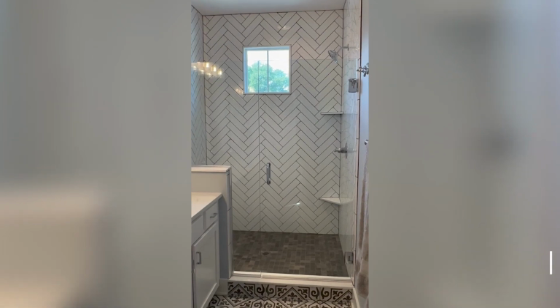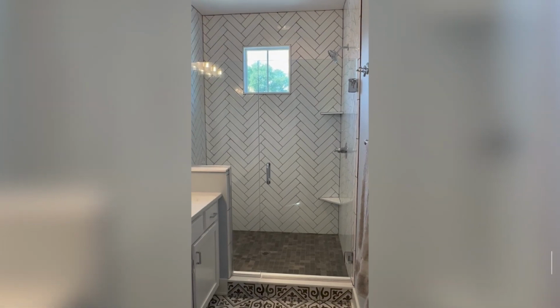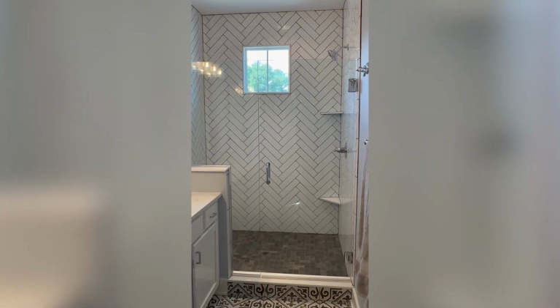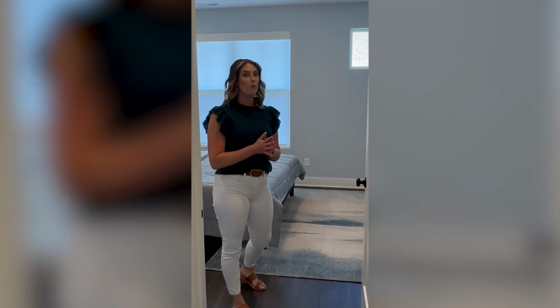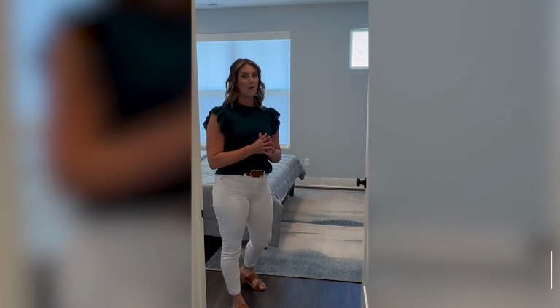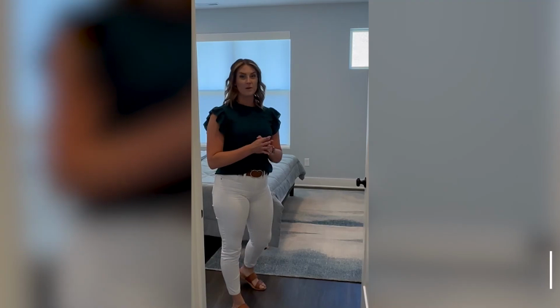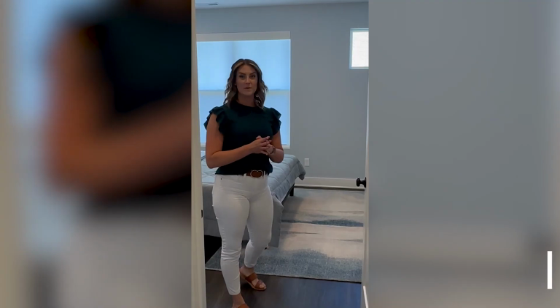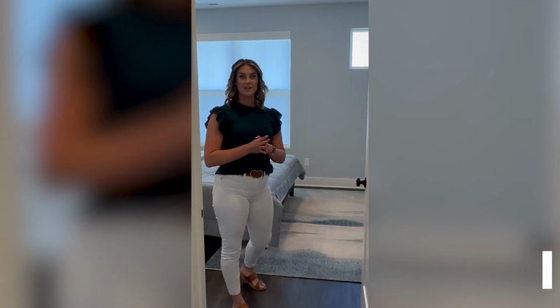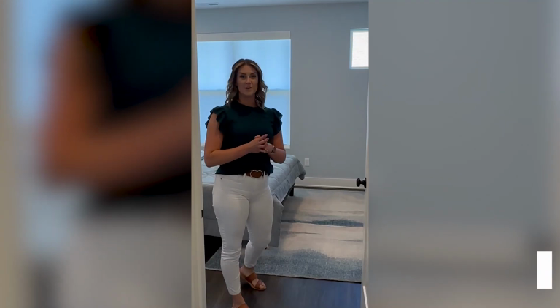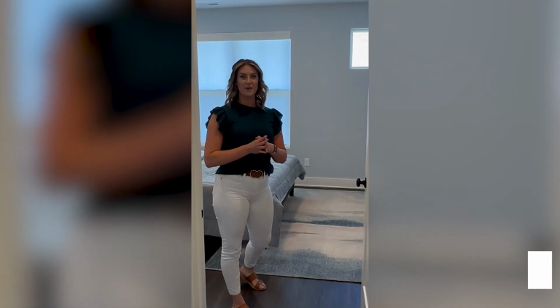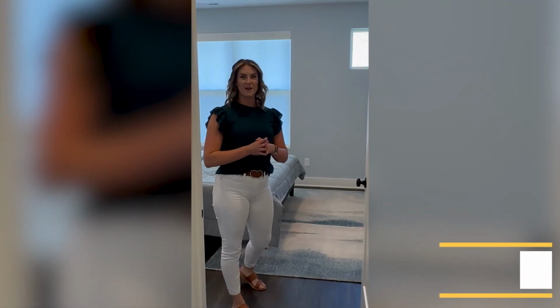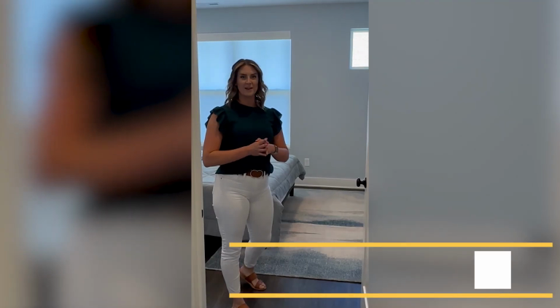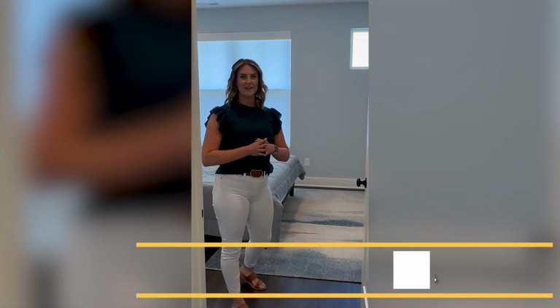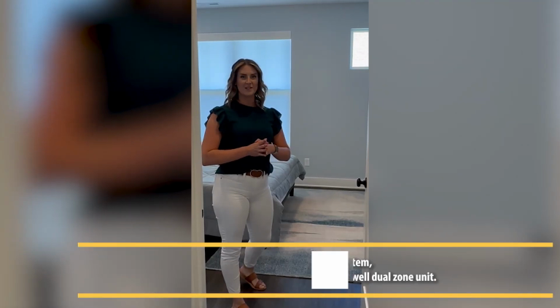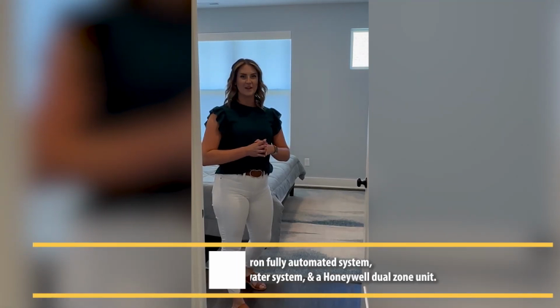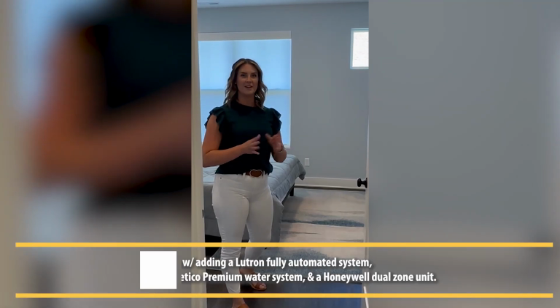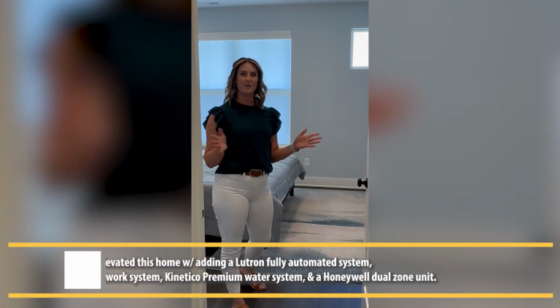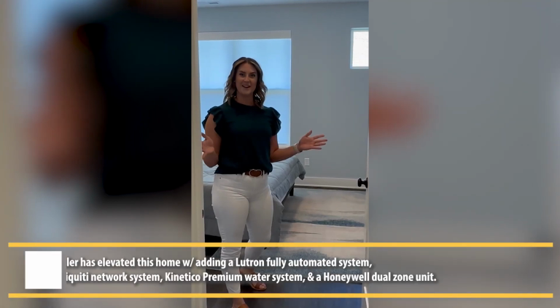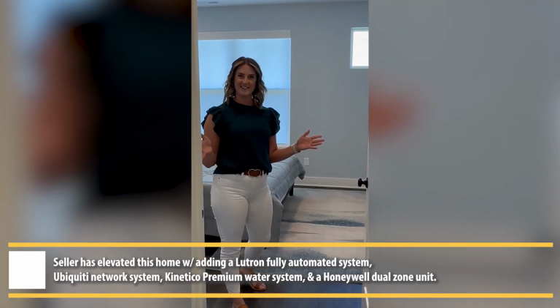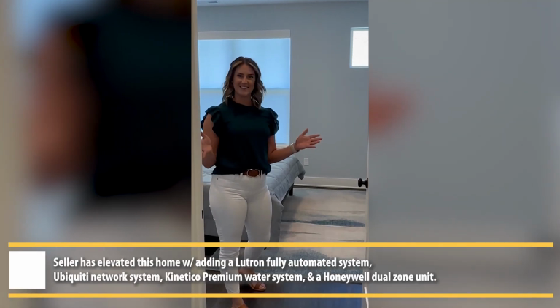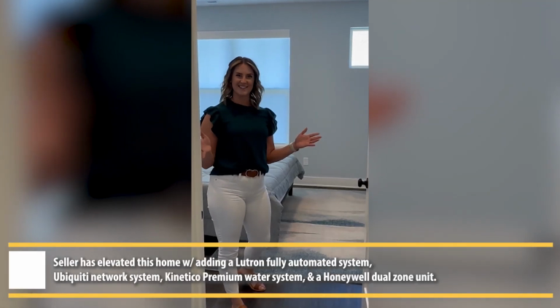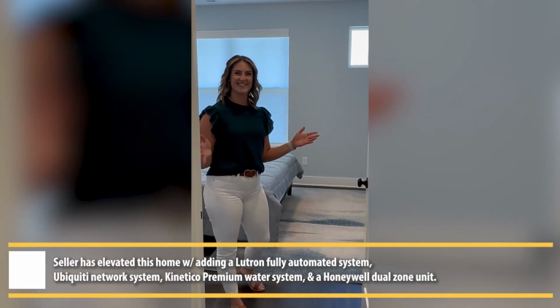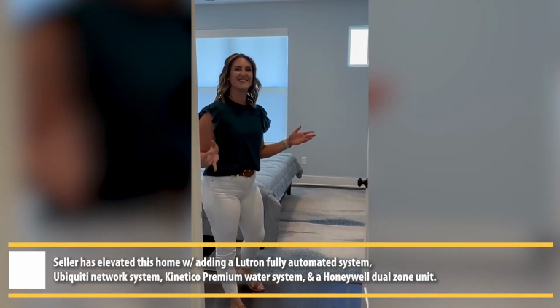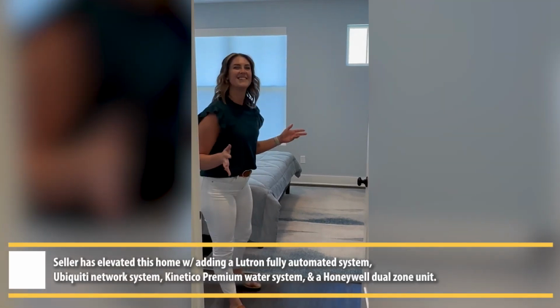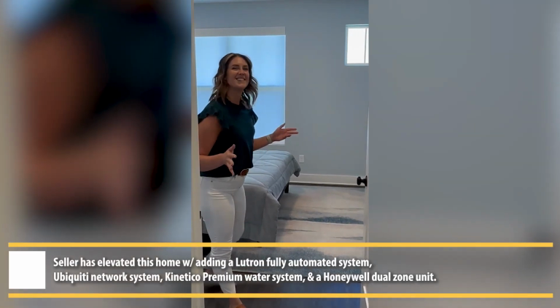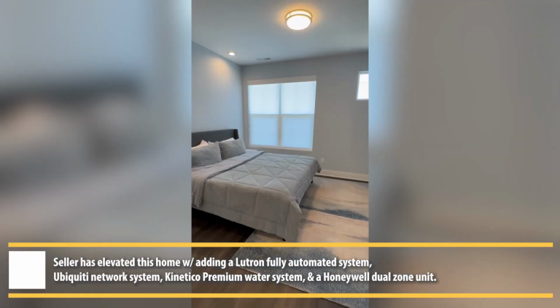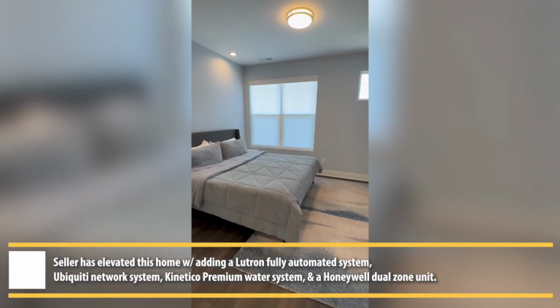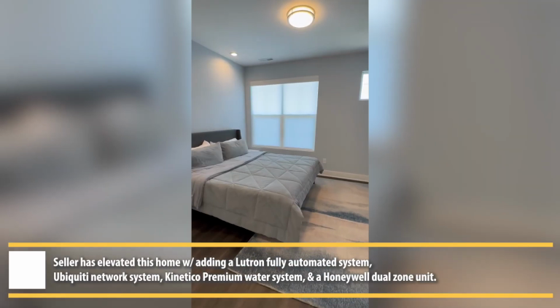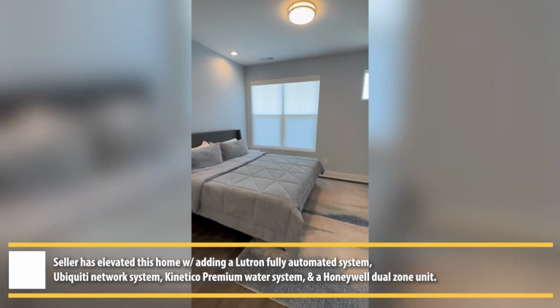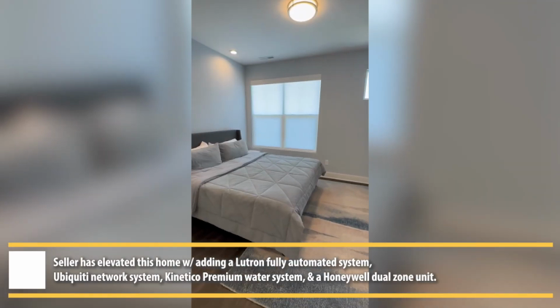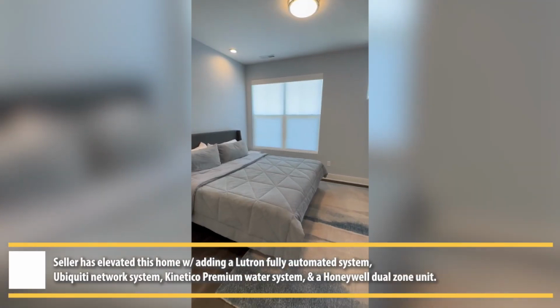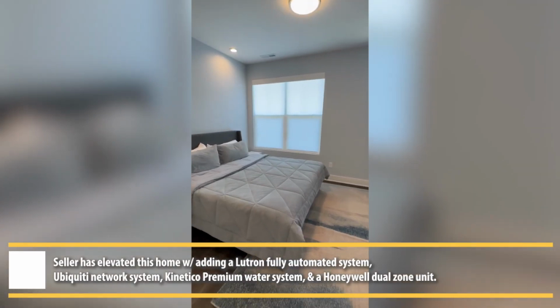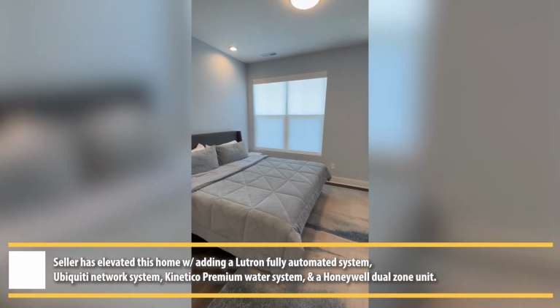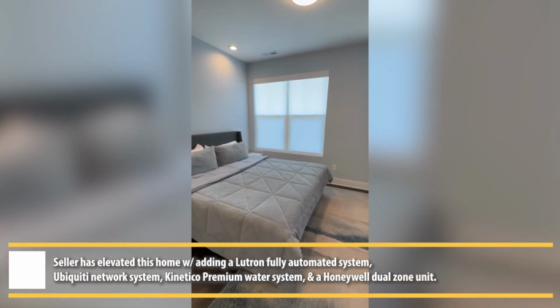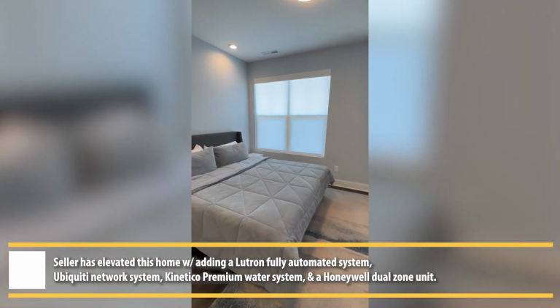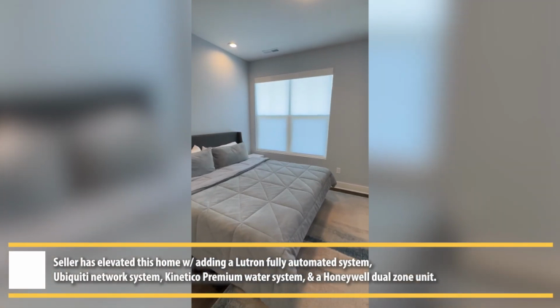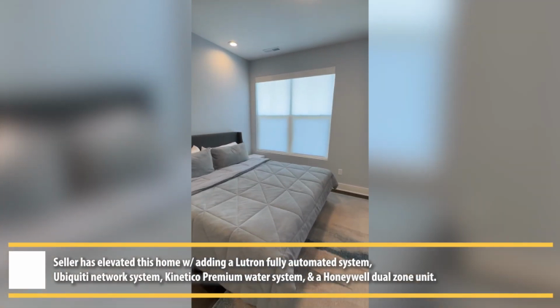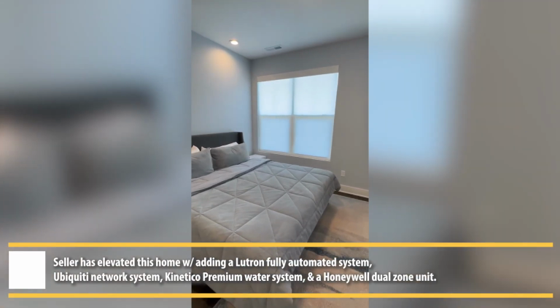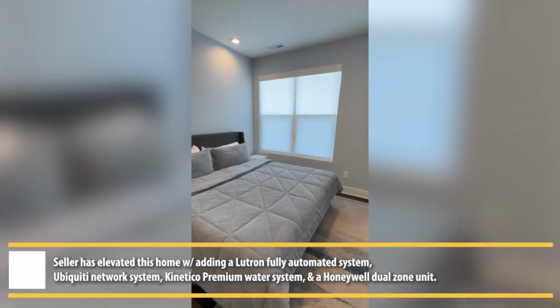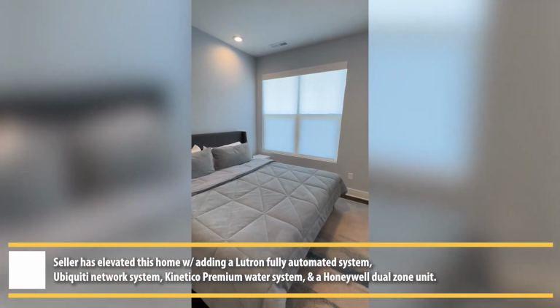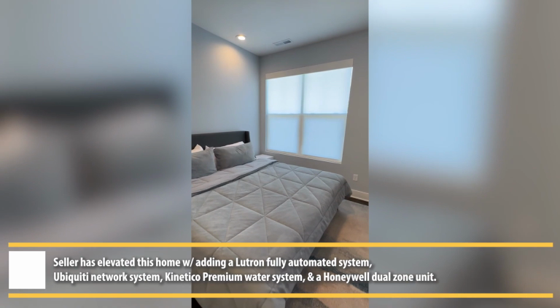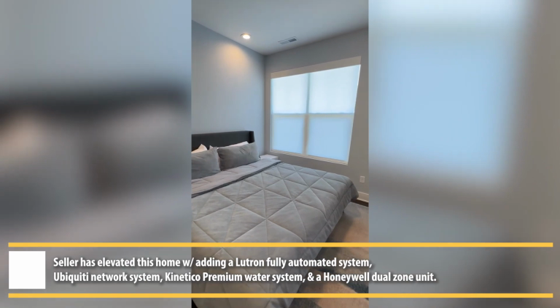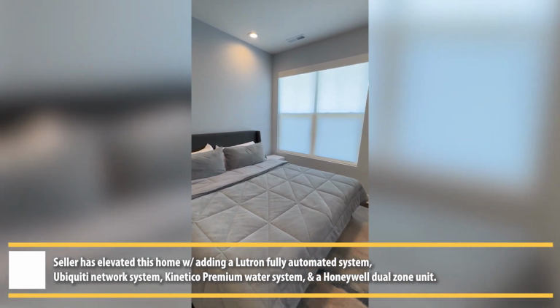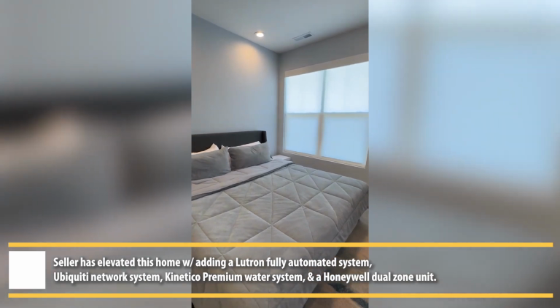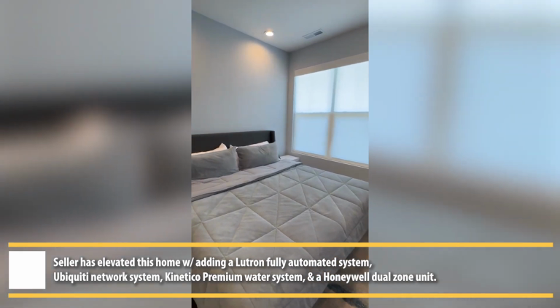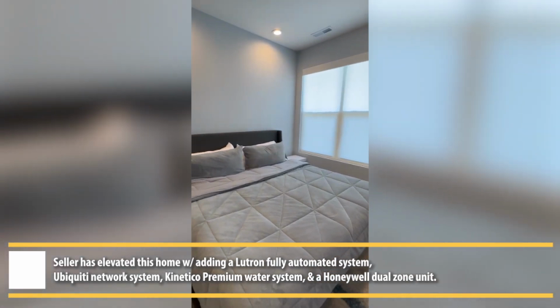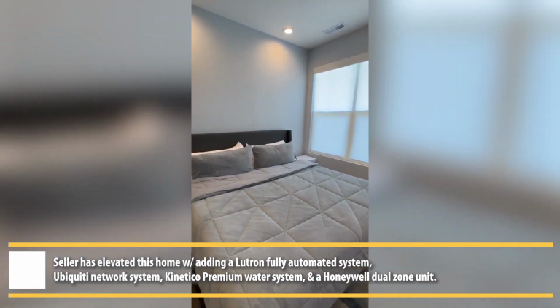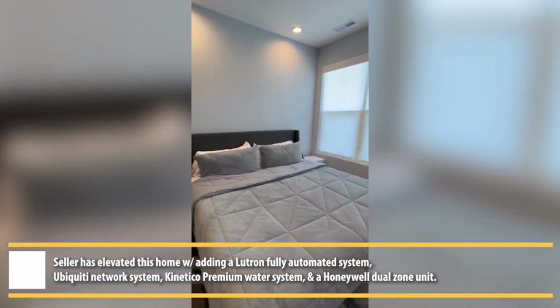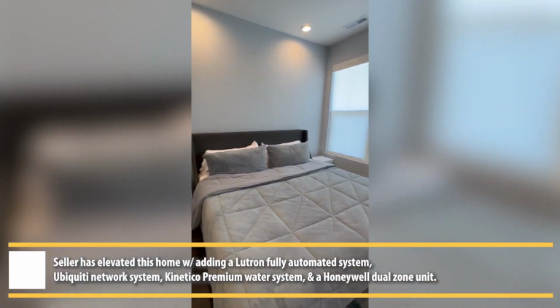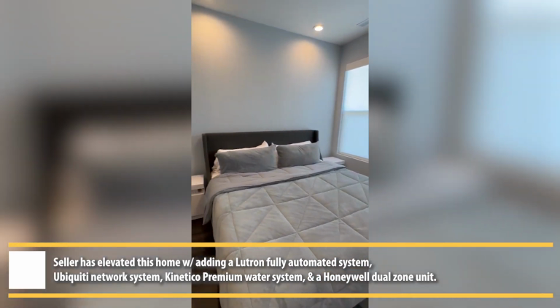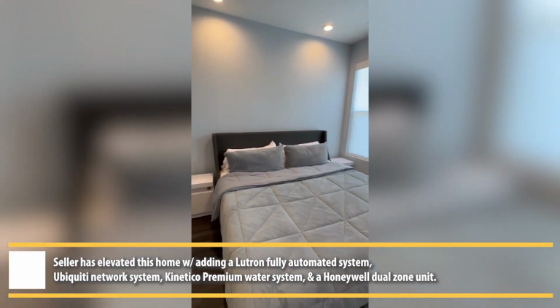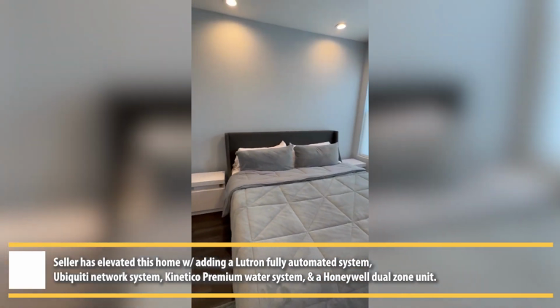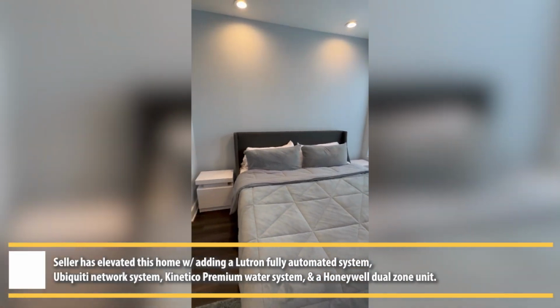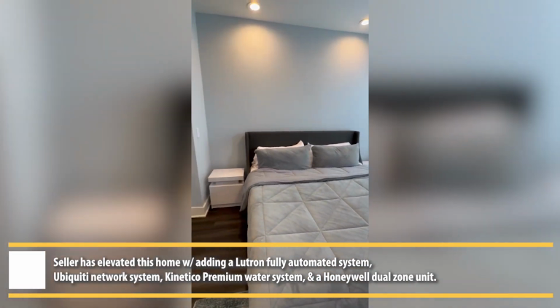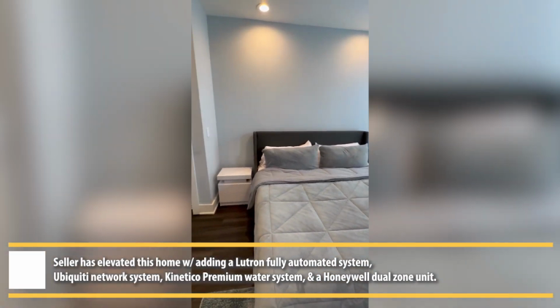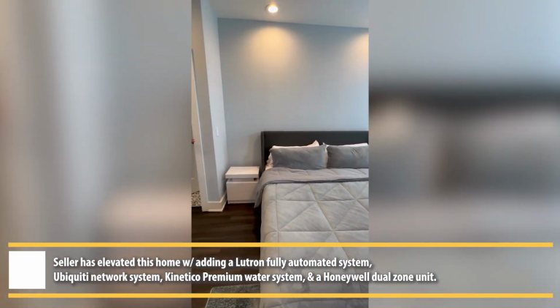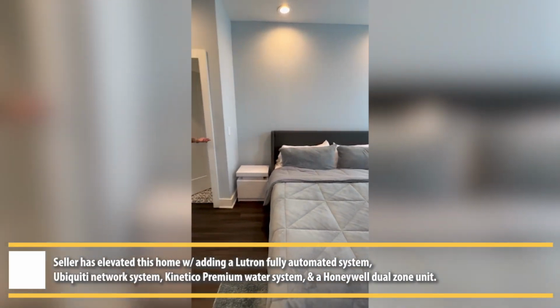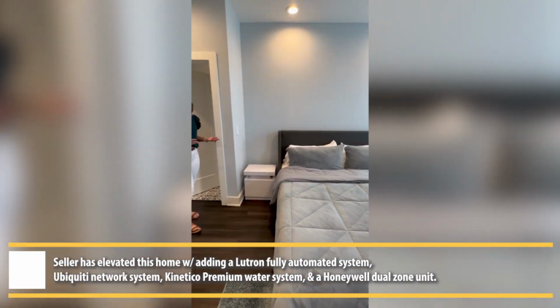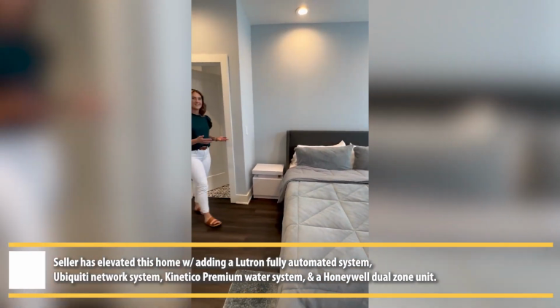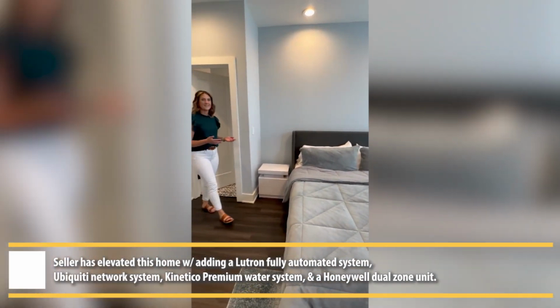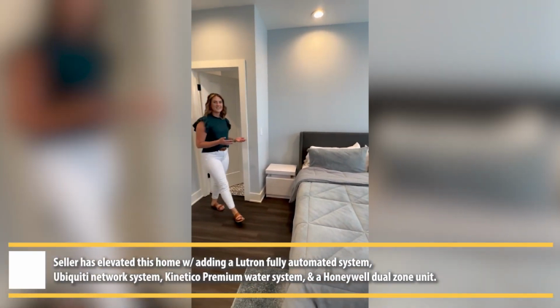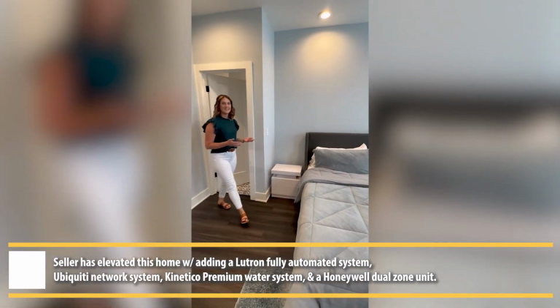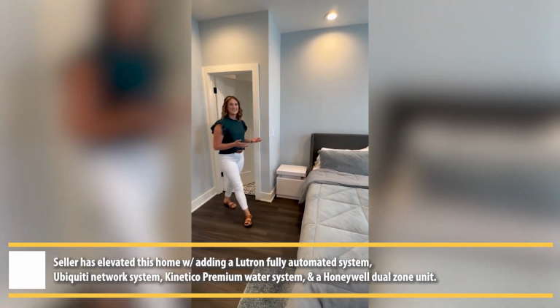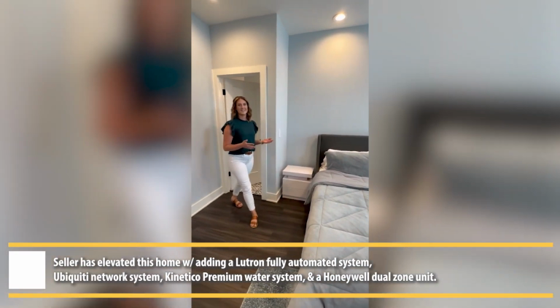Welcome to your primary suite oasis. Once again, LVP flooring throughout and nice high ceilings.